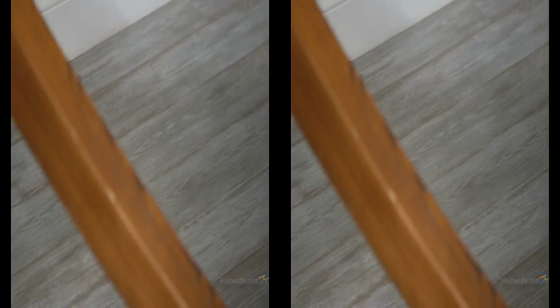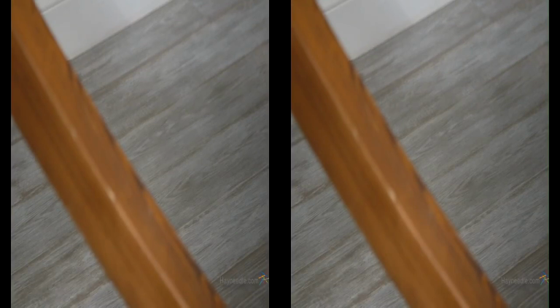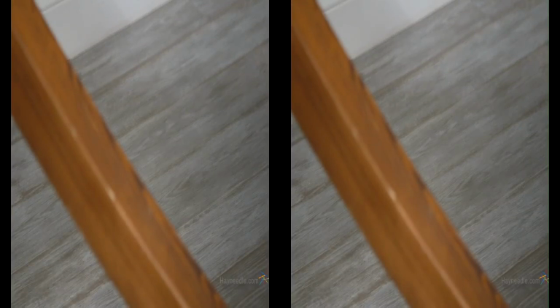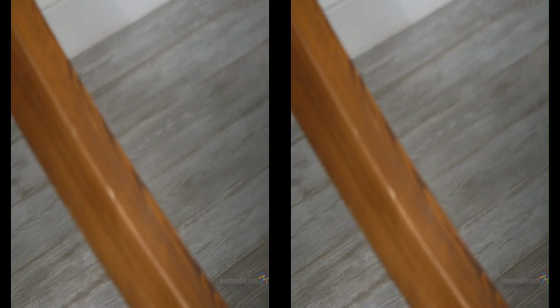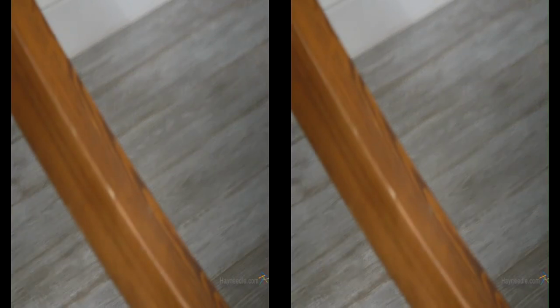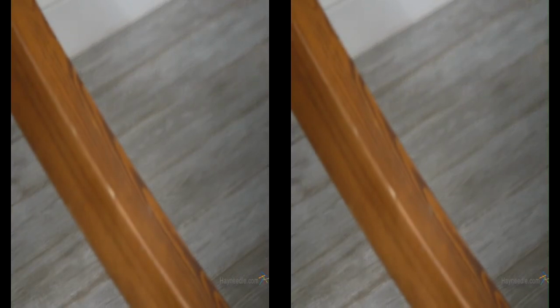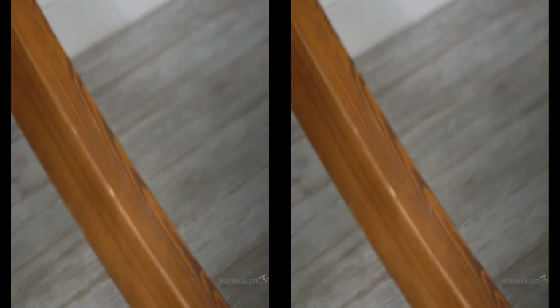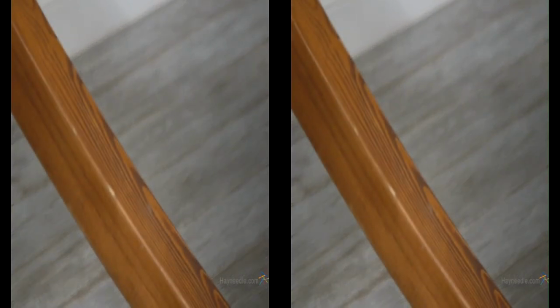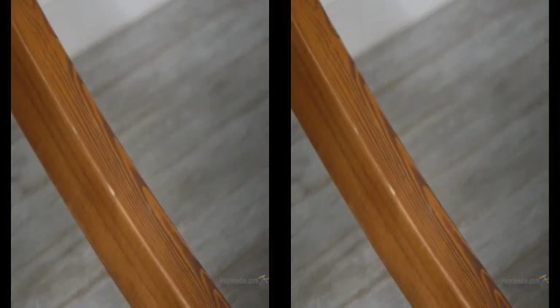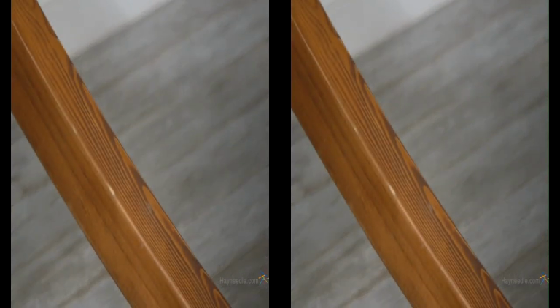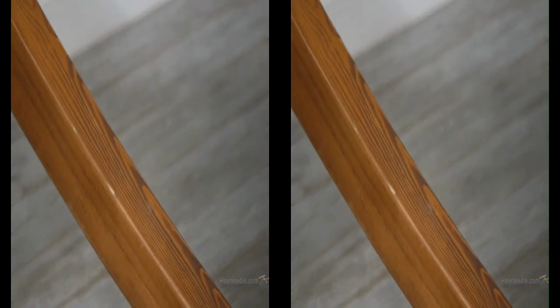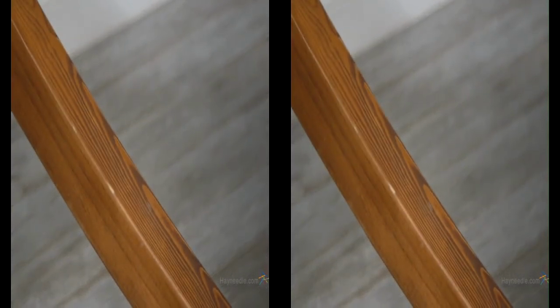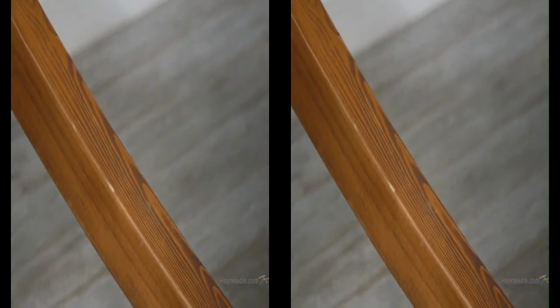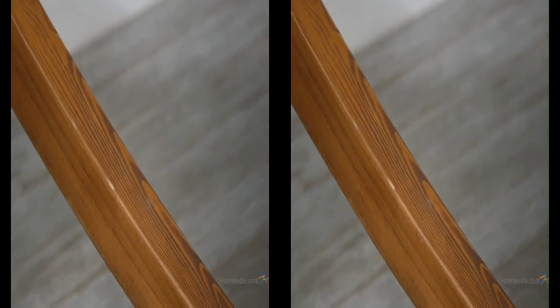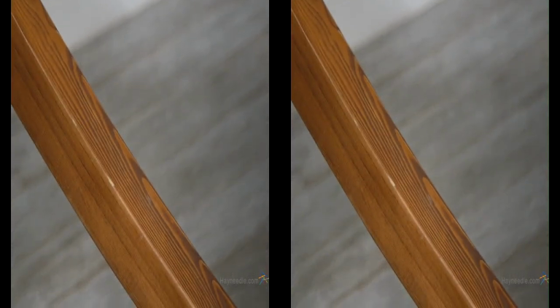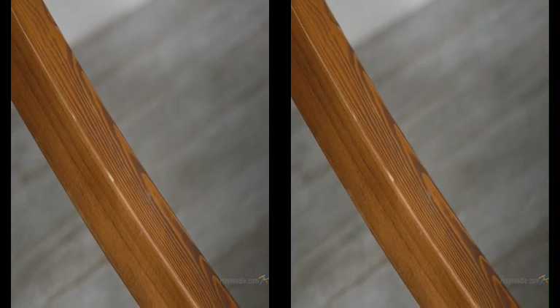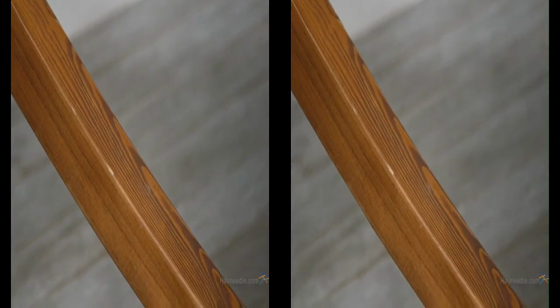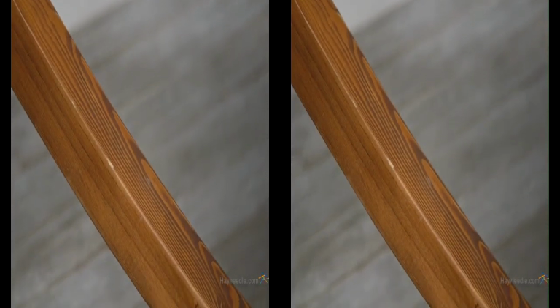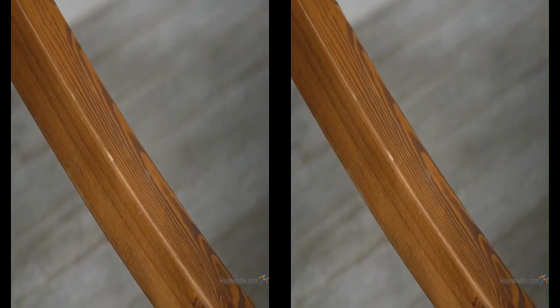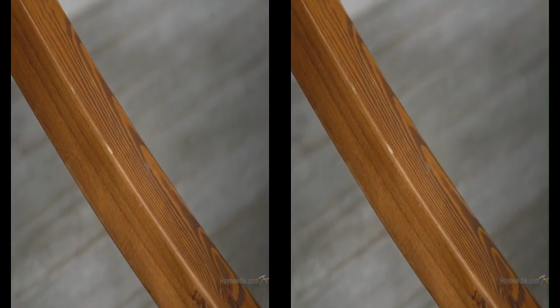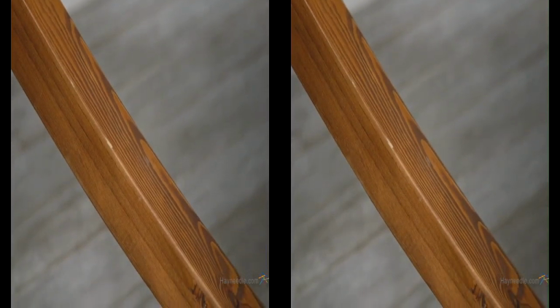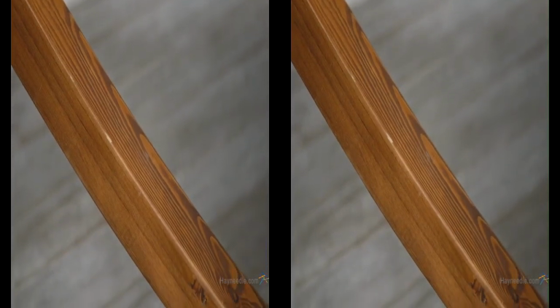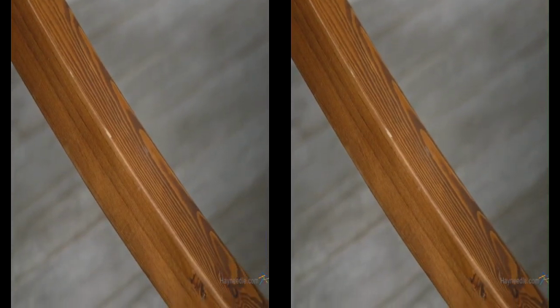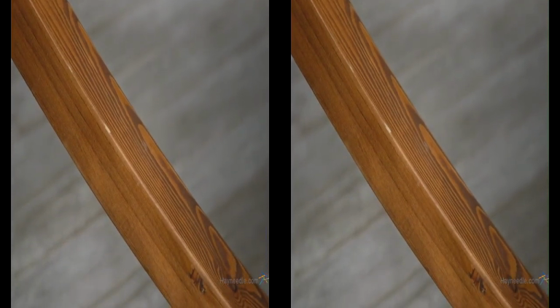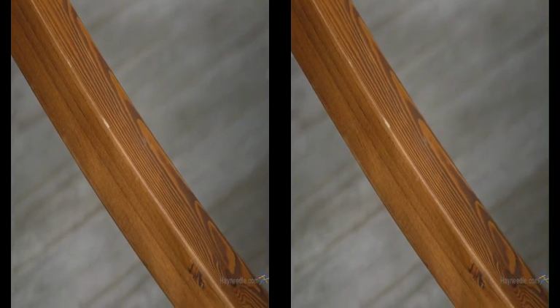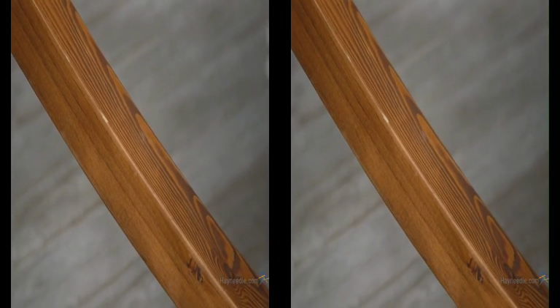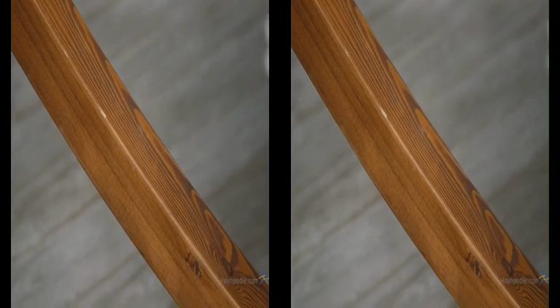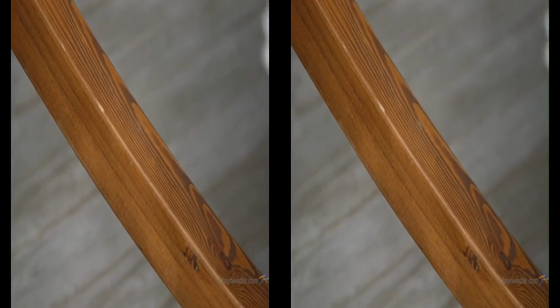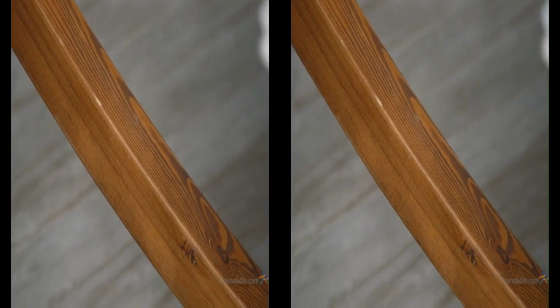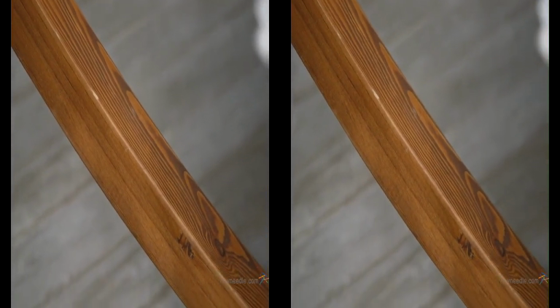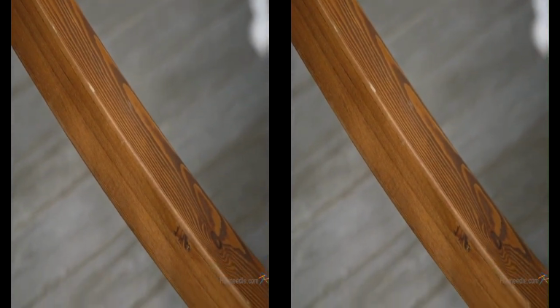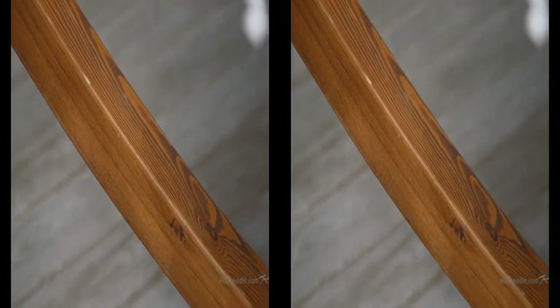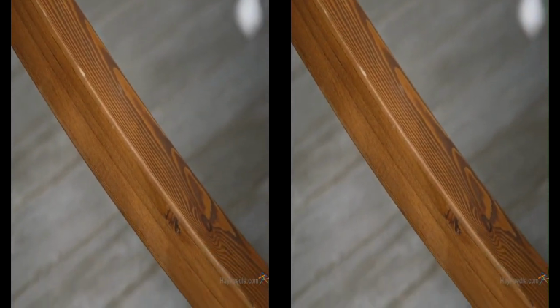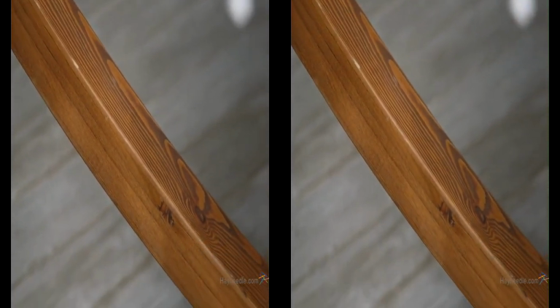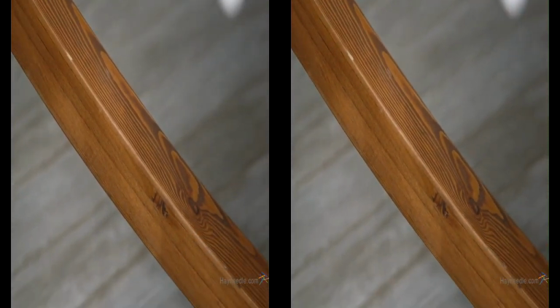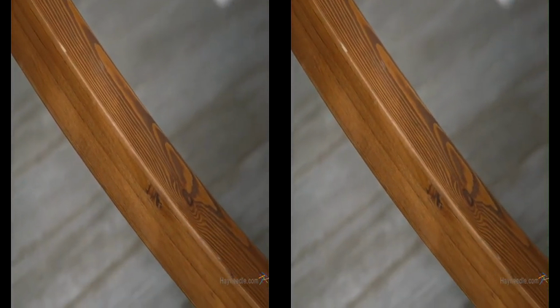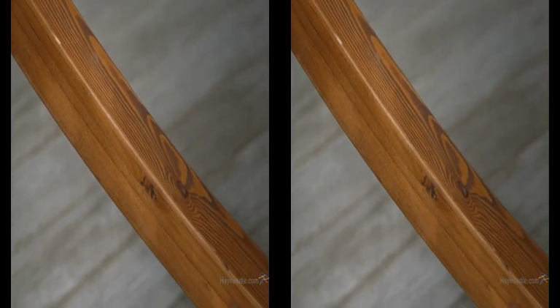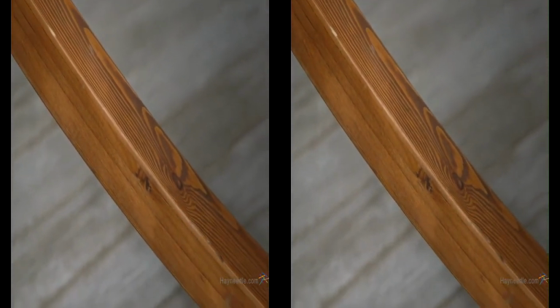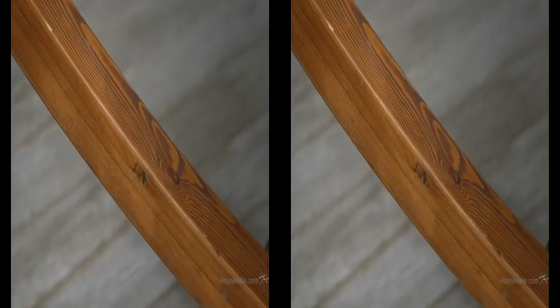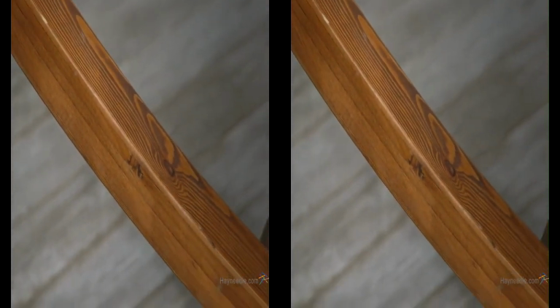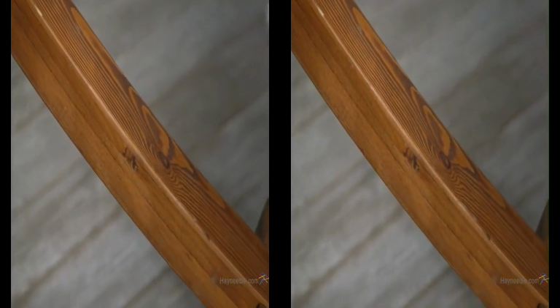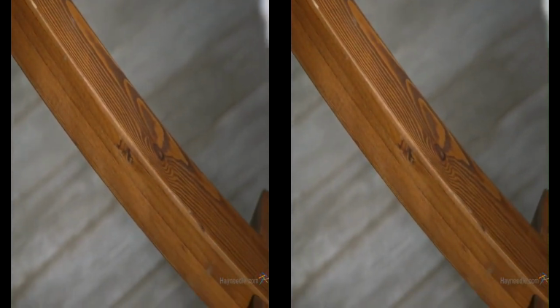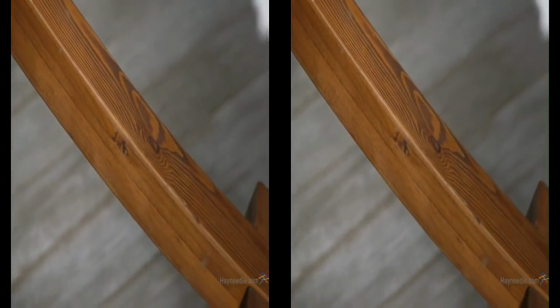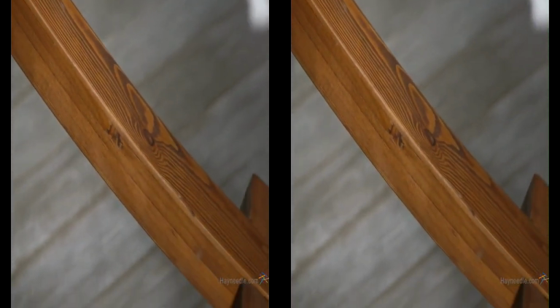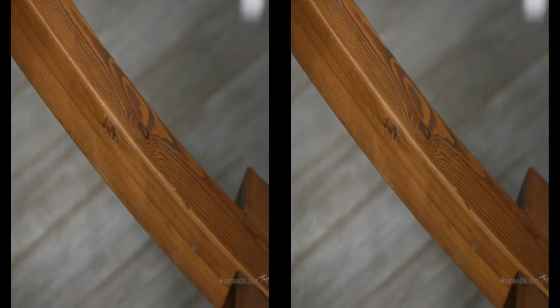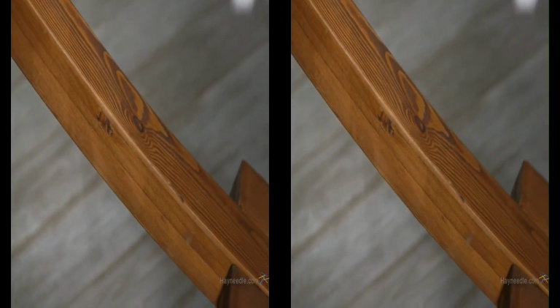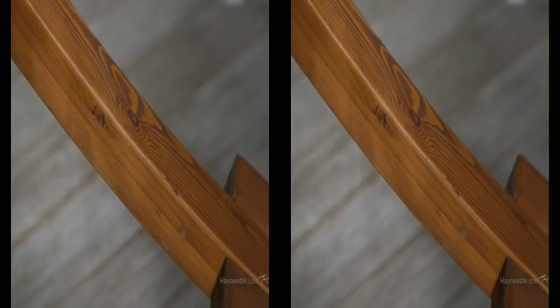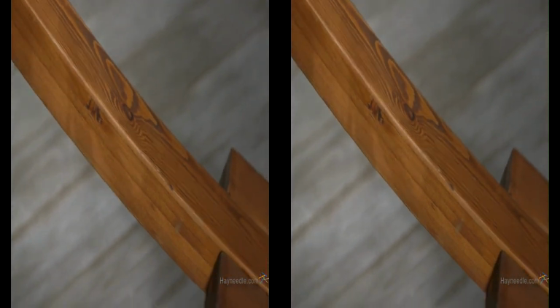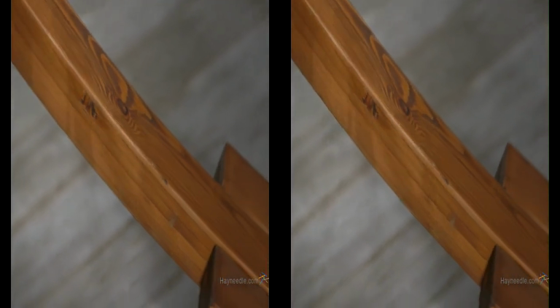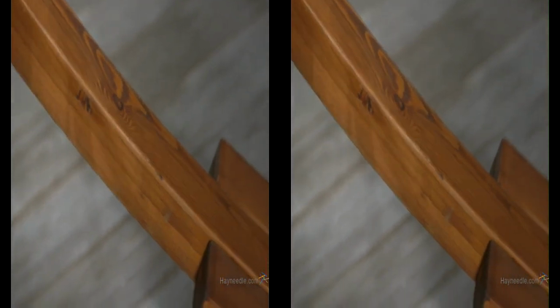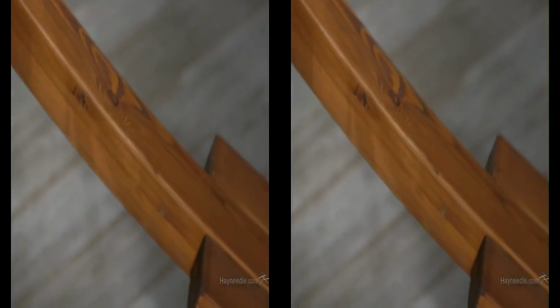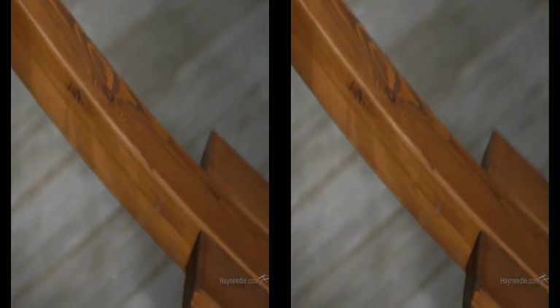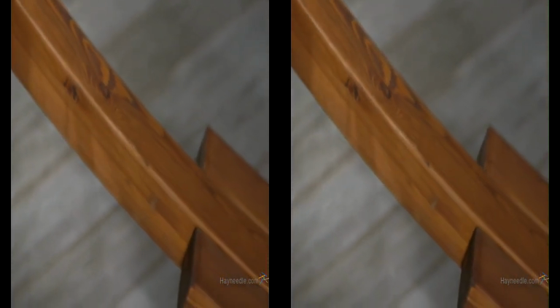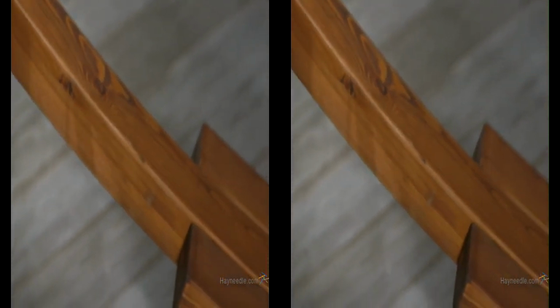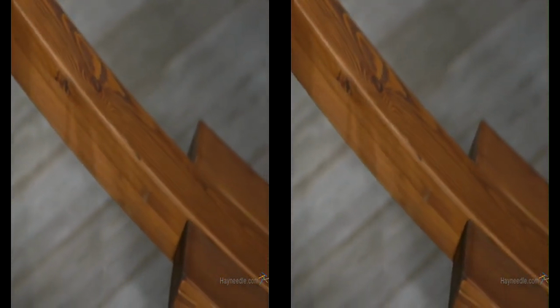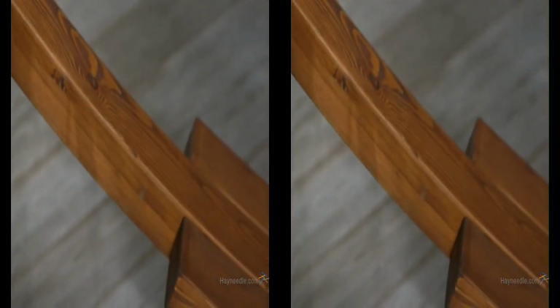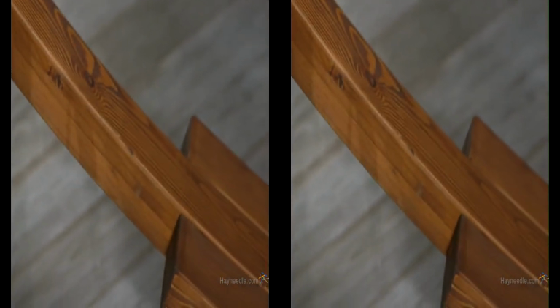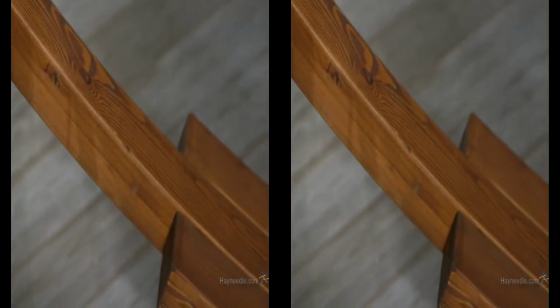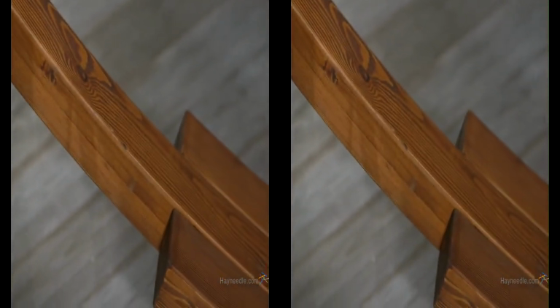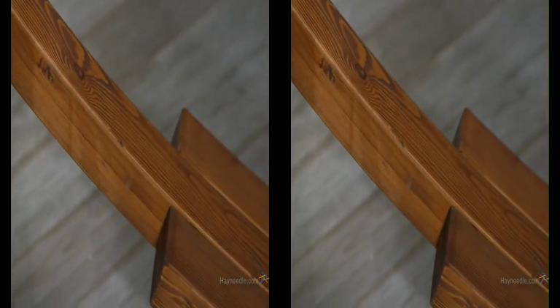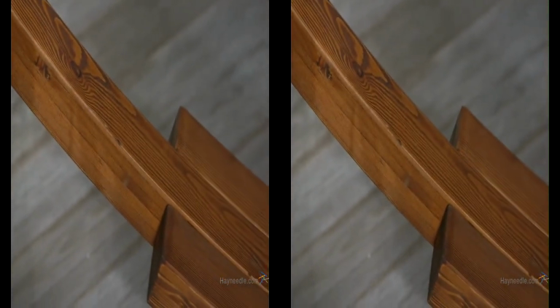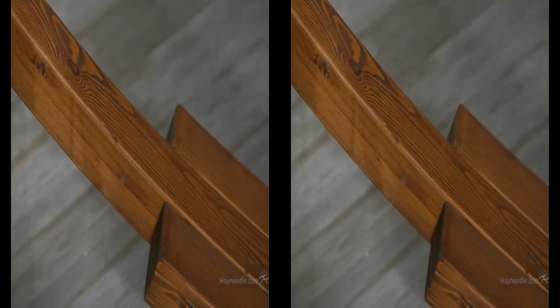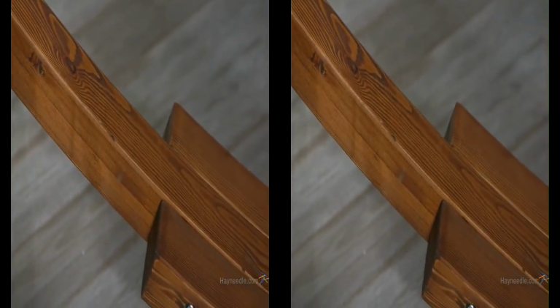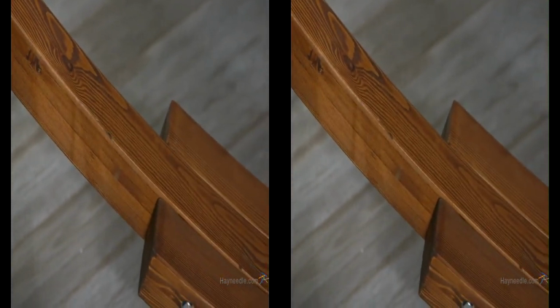Crafted from sturdy Russian pine wood, the Arc design artfully and smartly suspends the hammock allowing for support but with plenty of swing.